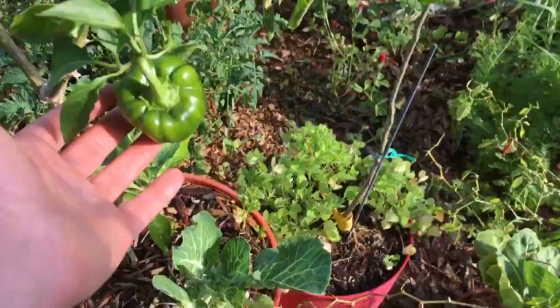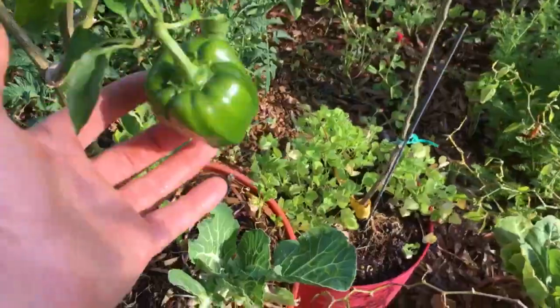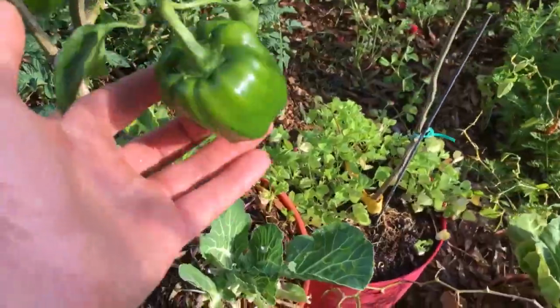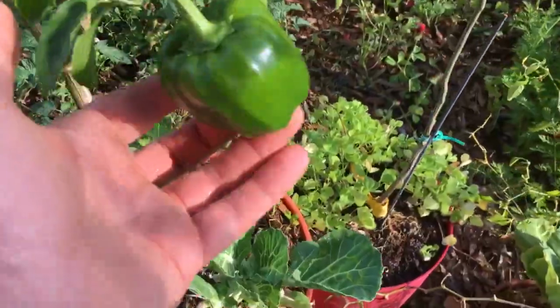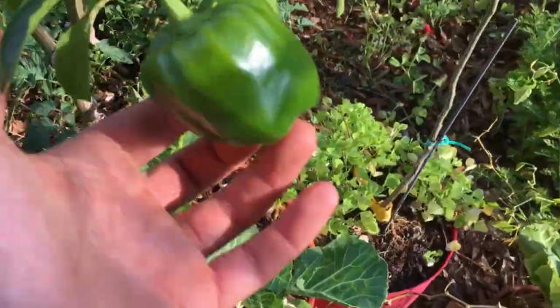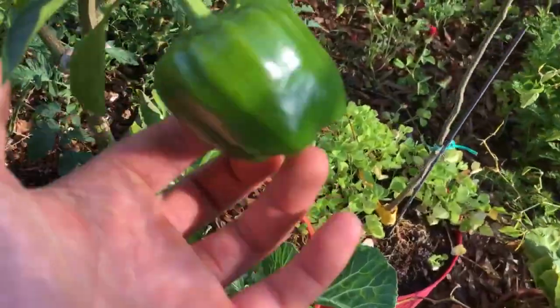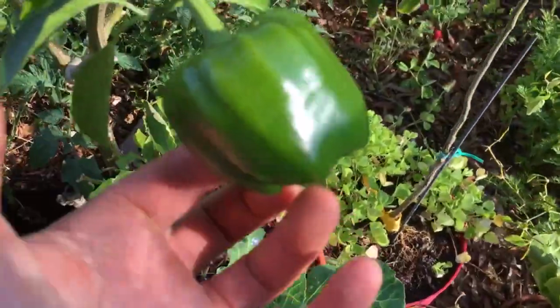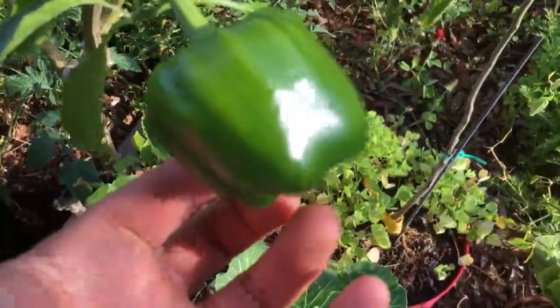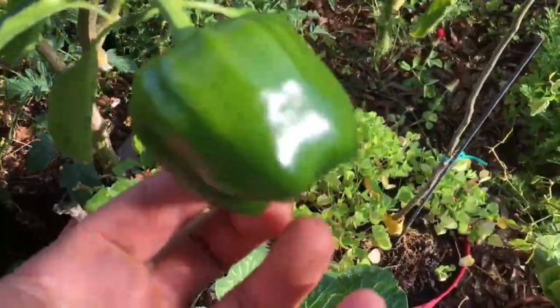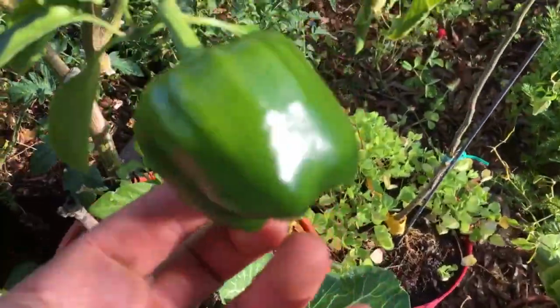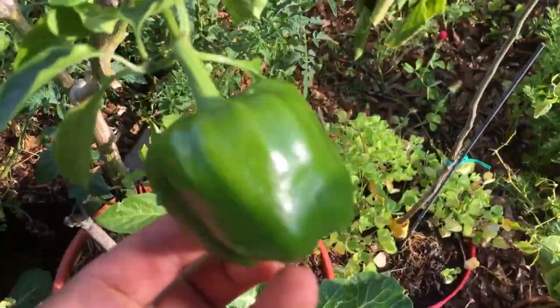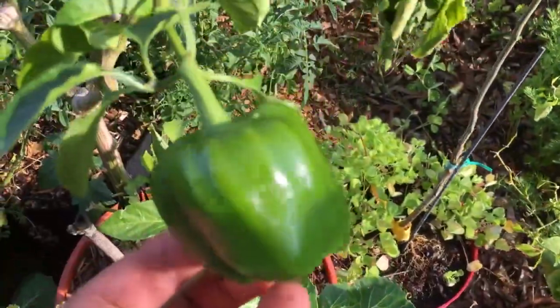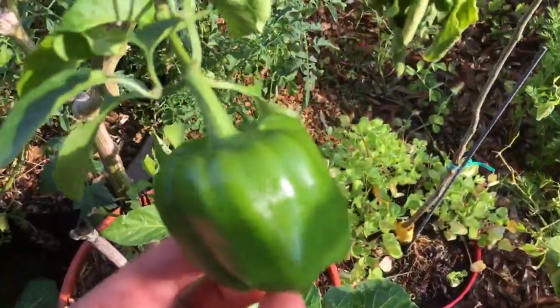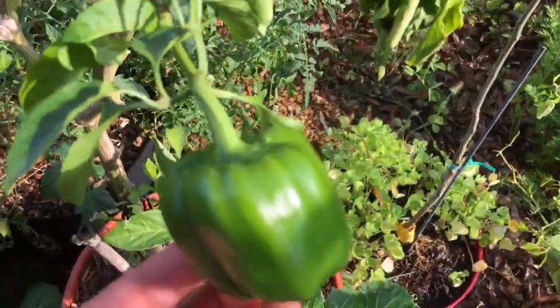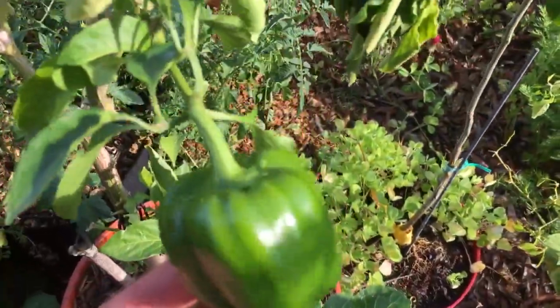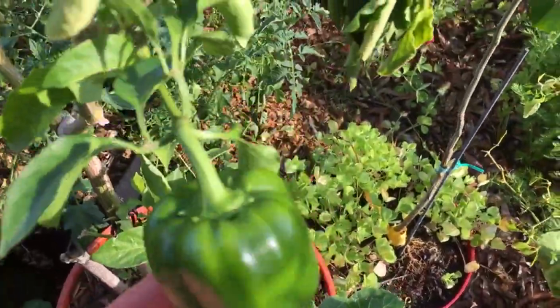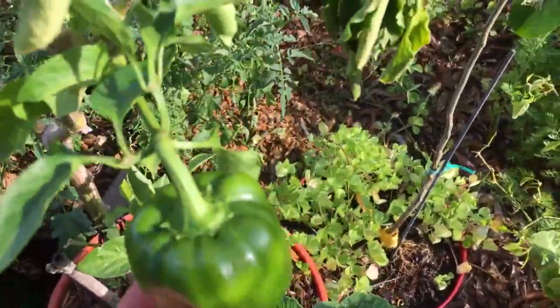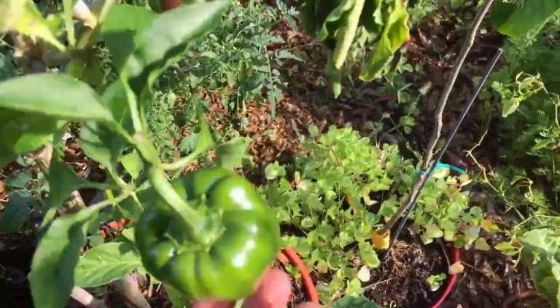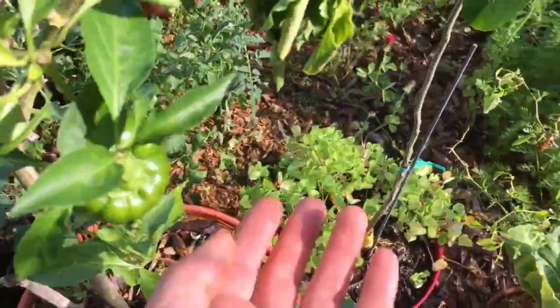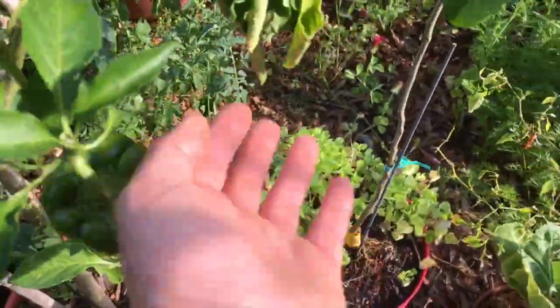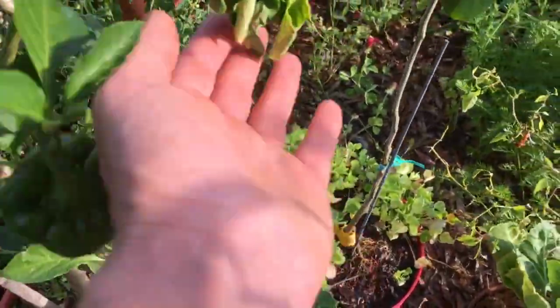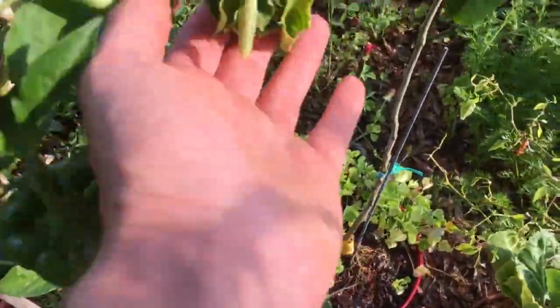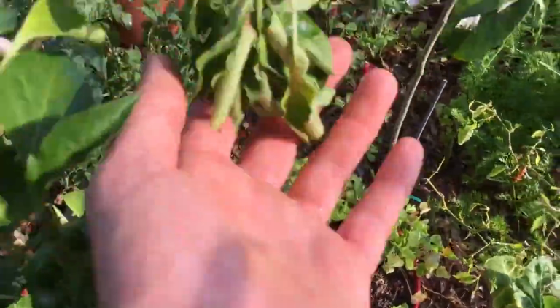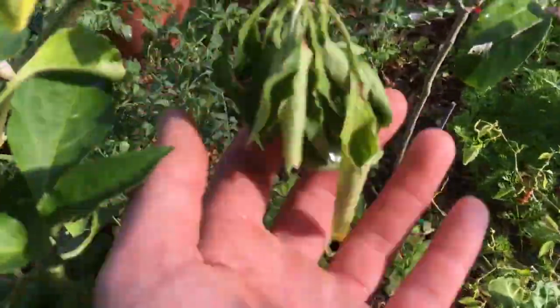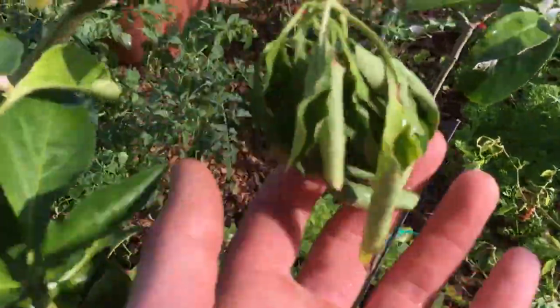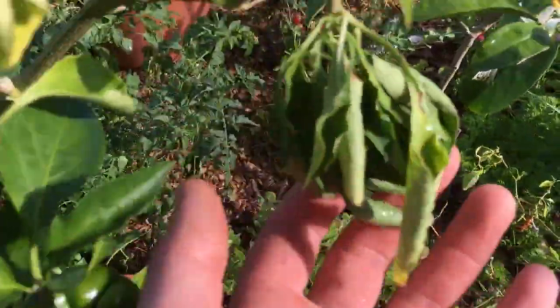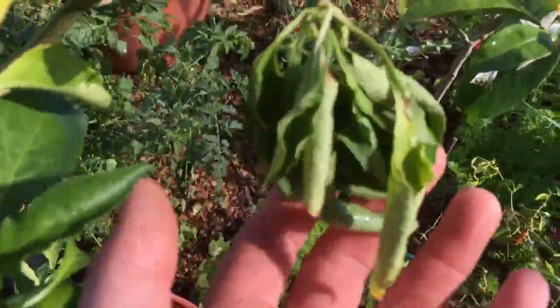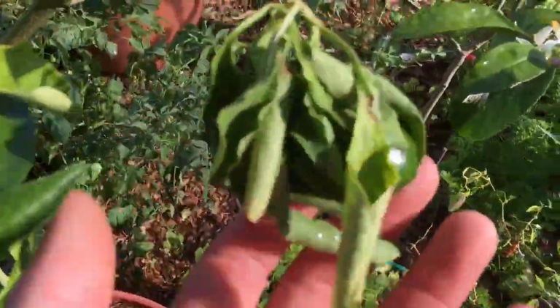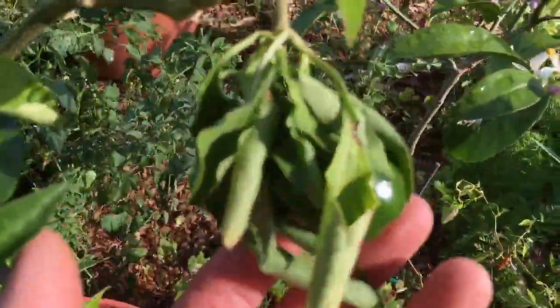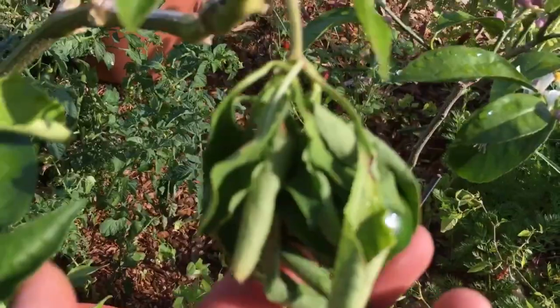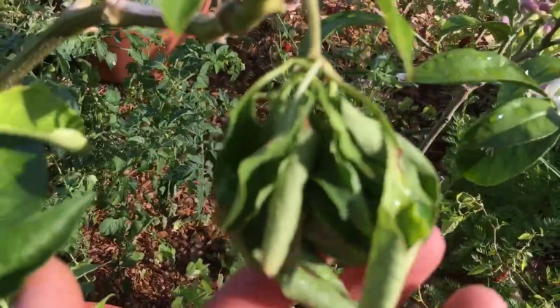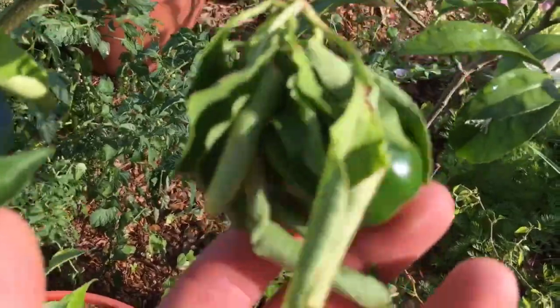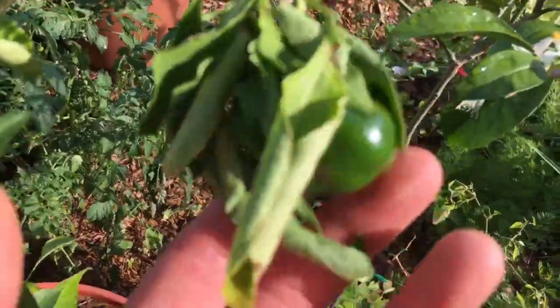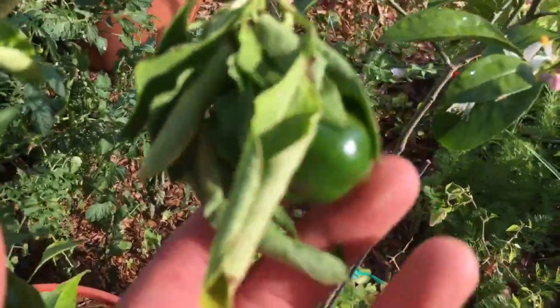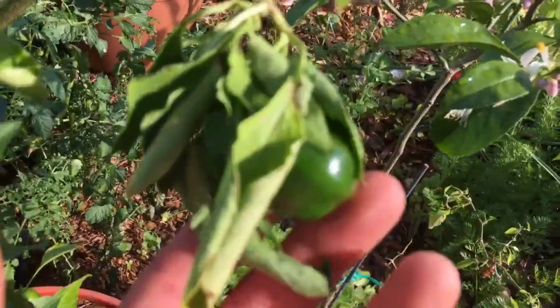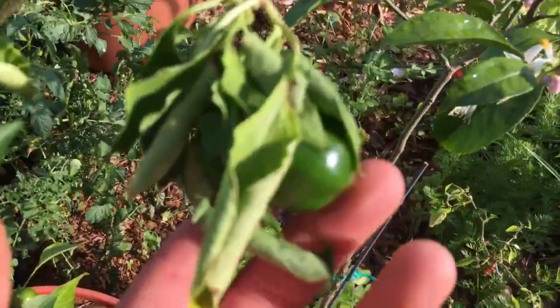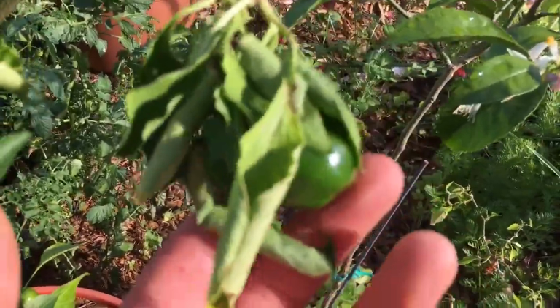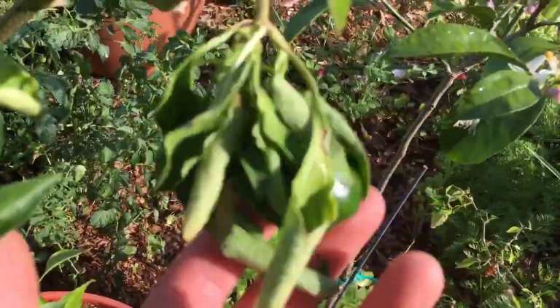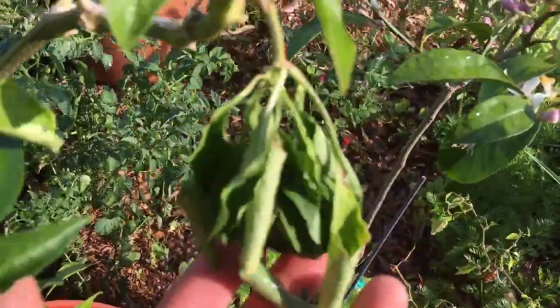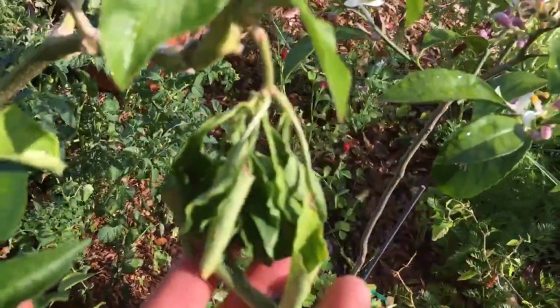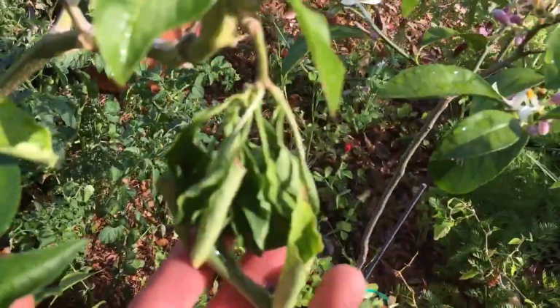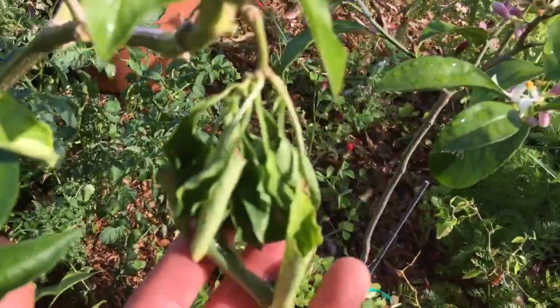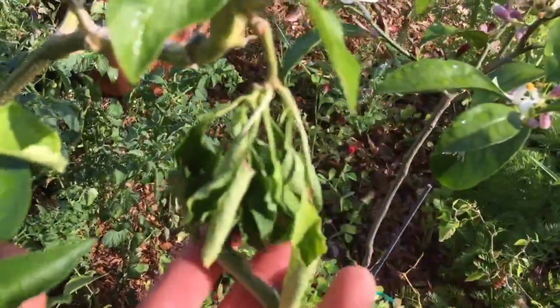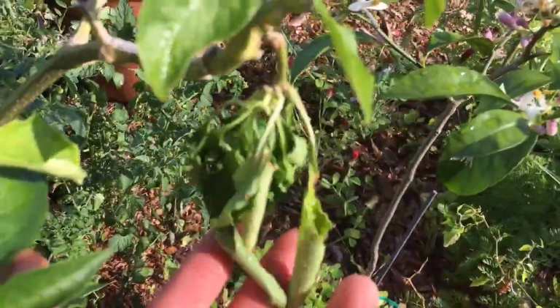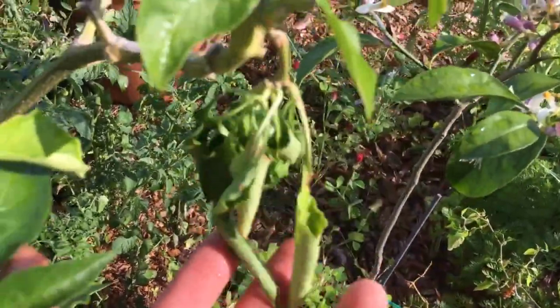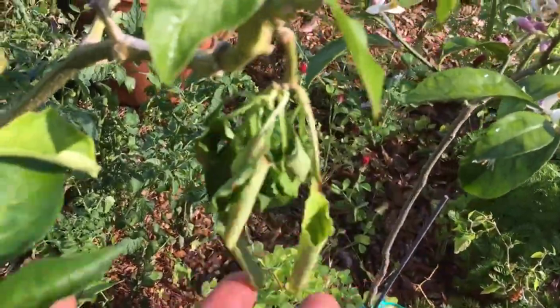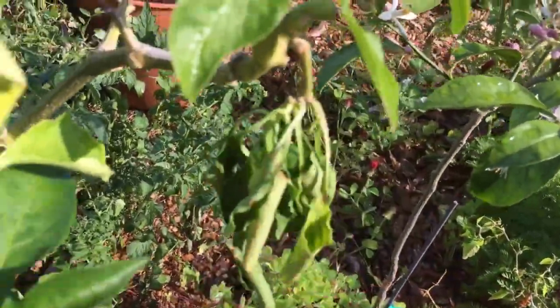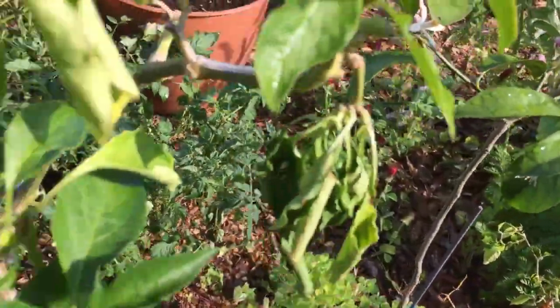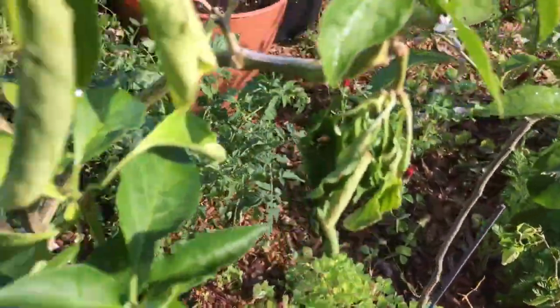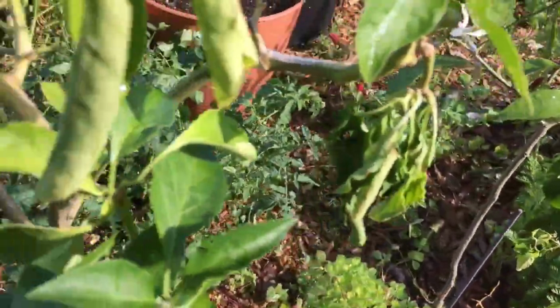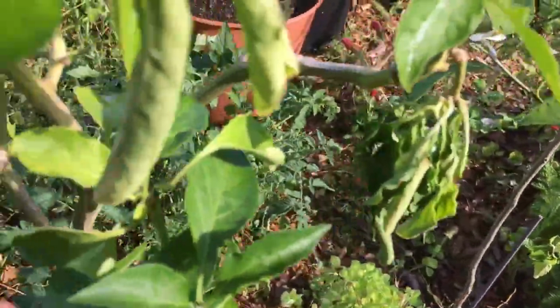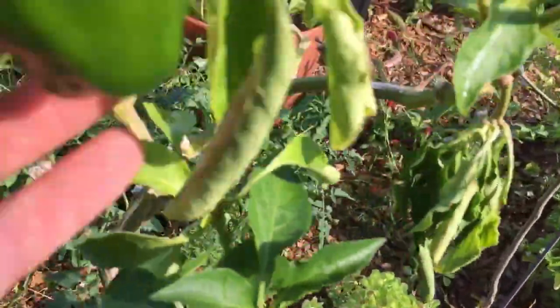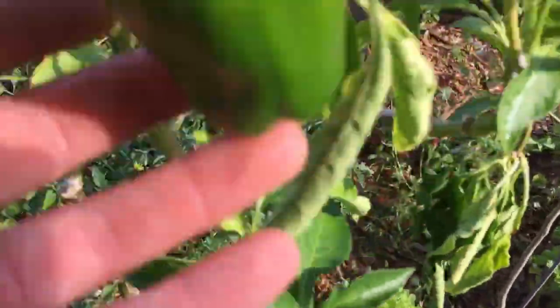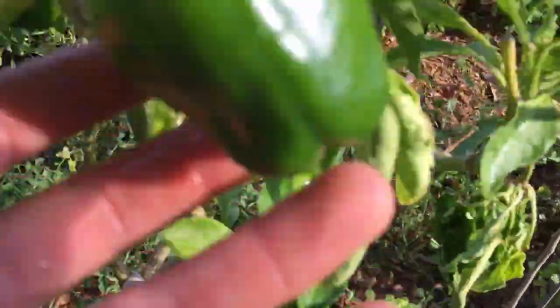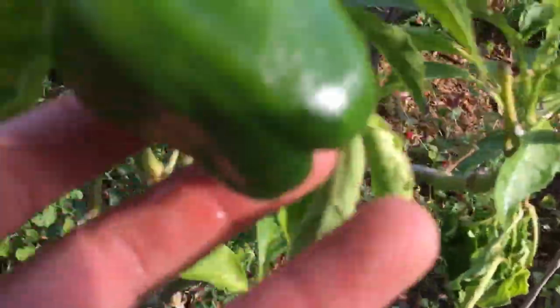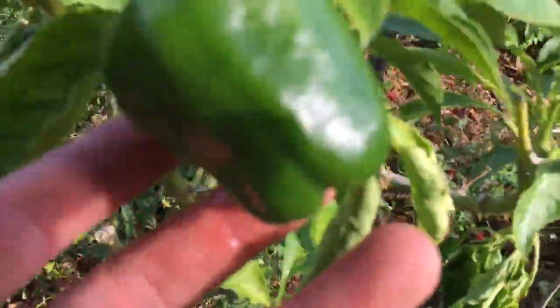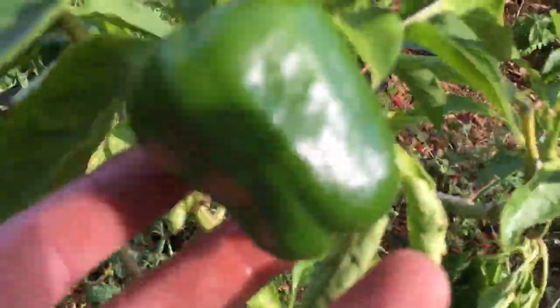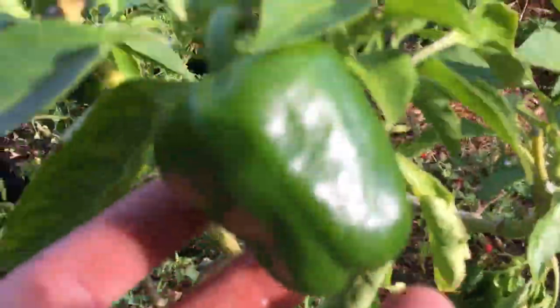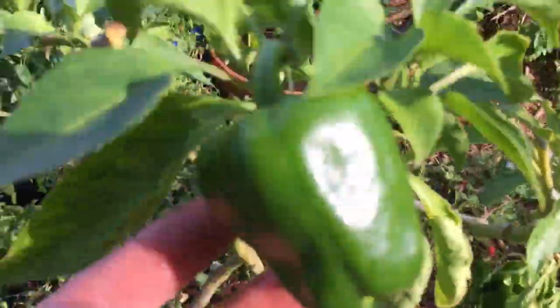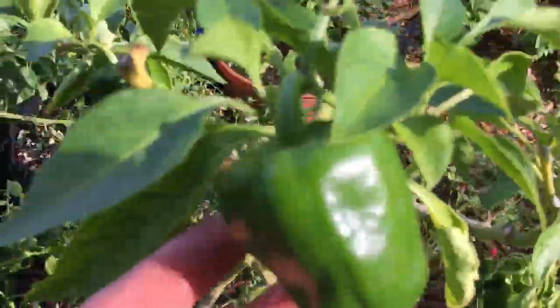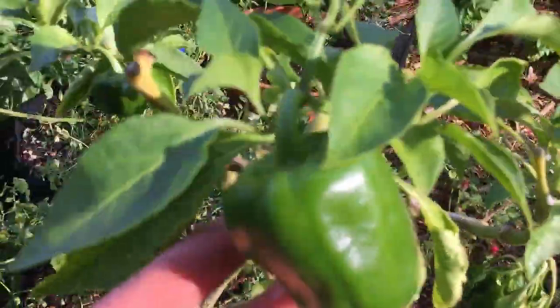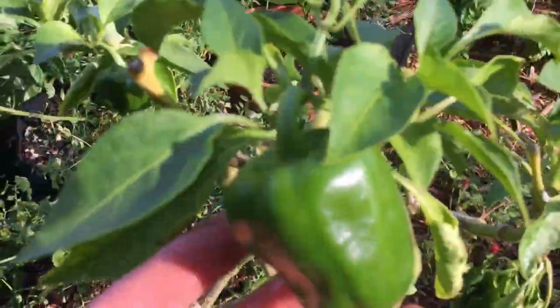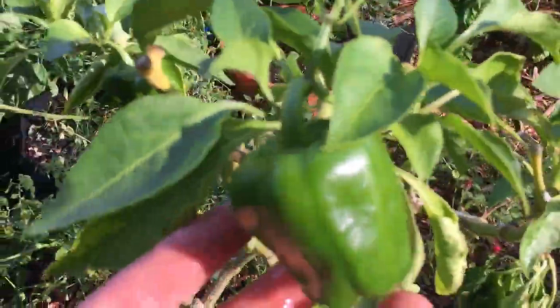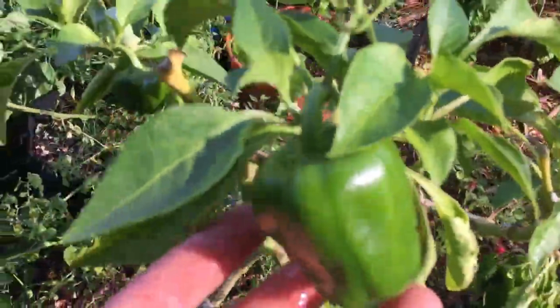Got some bell peppers coming on, but the damn squirrels keep eating them.